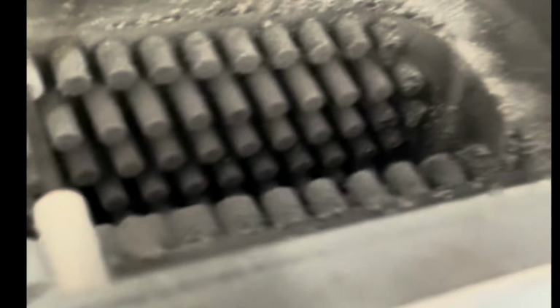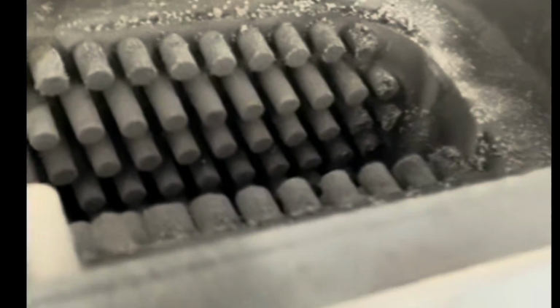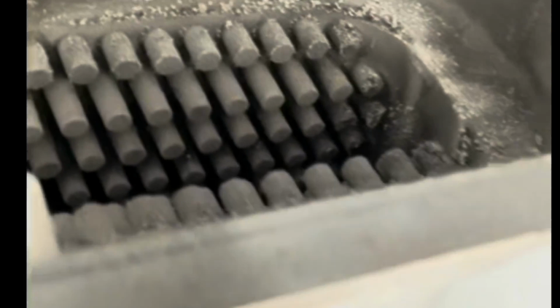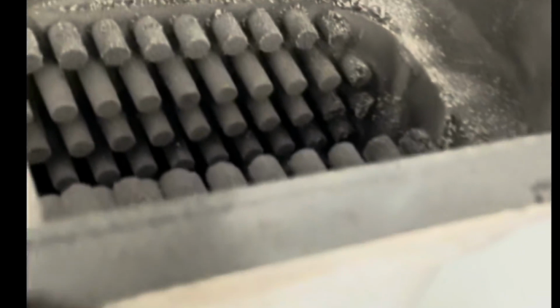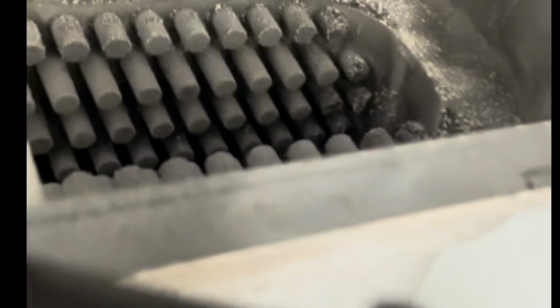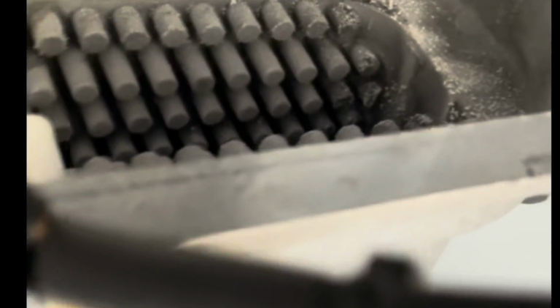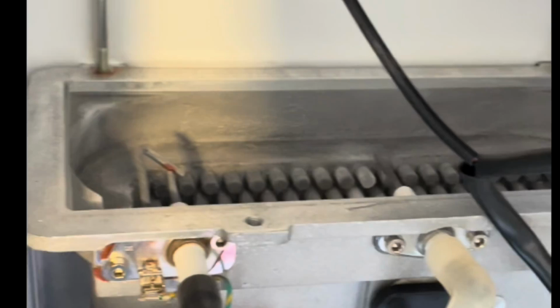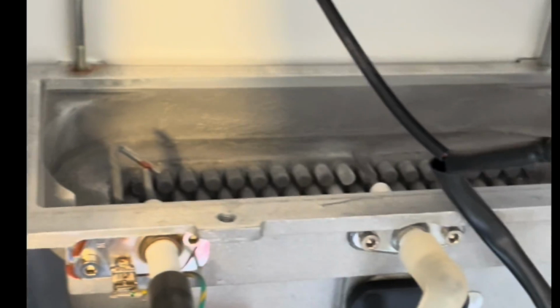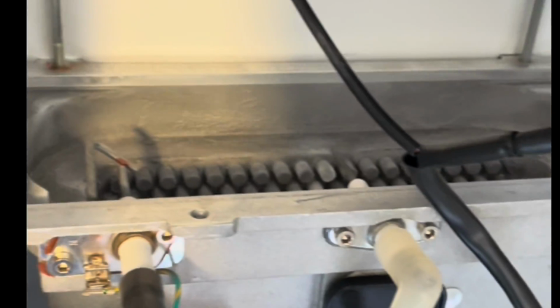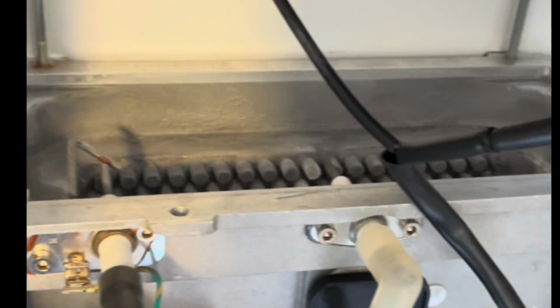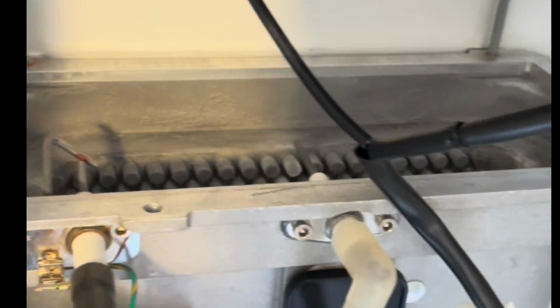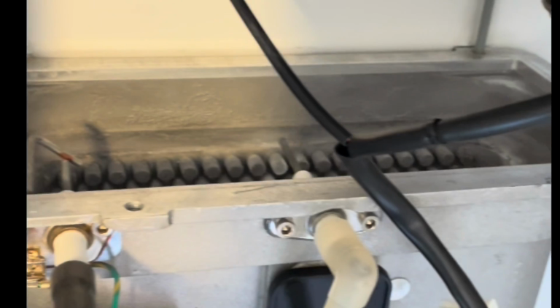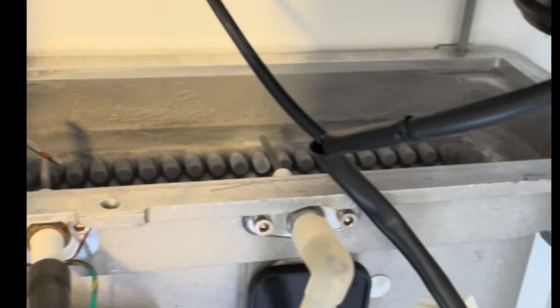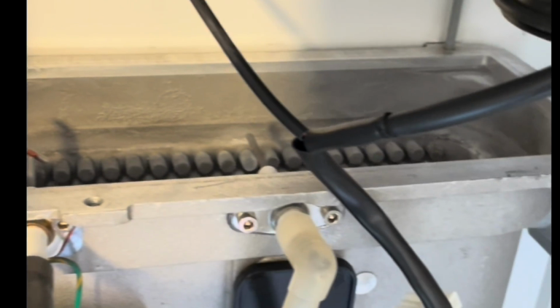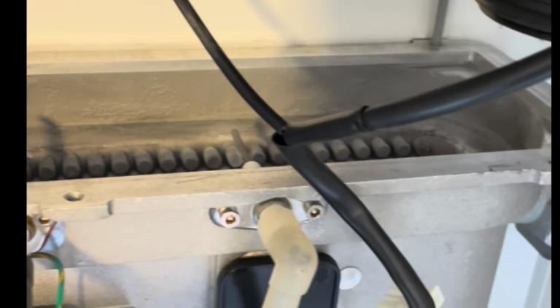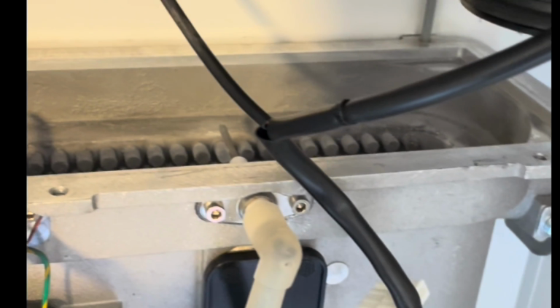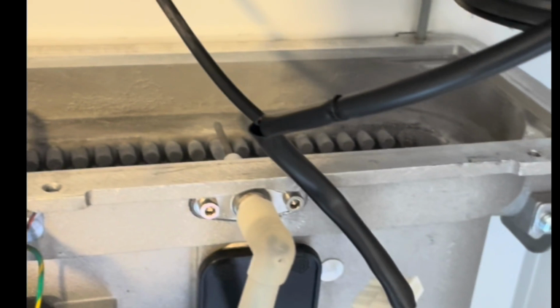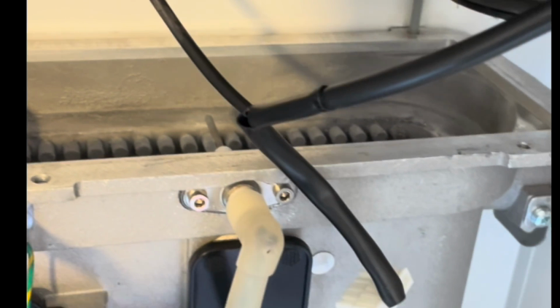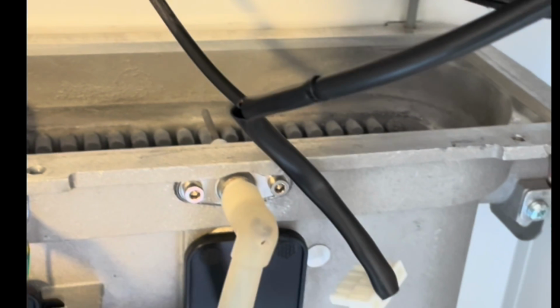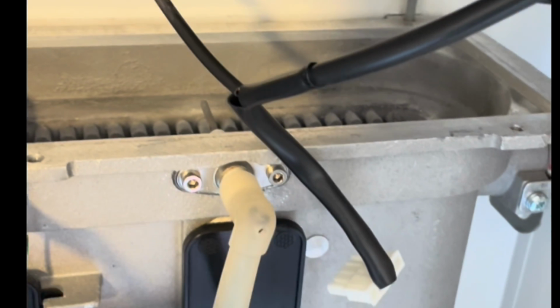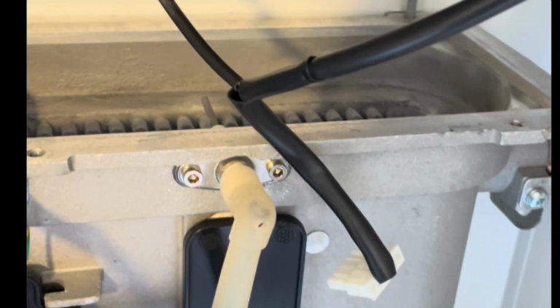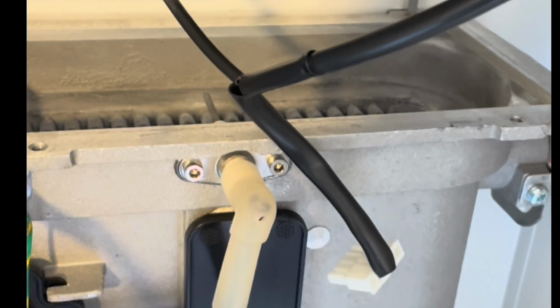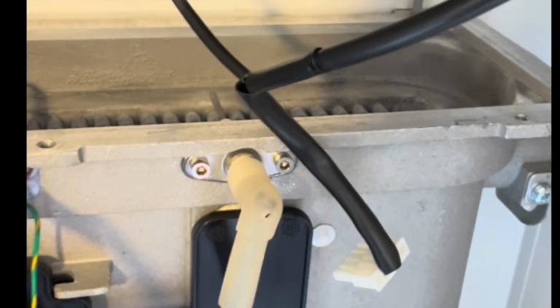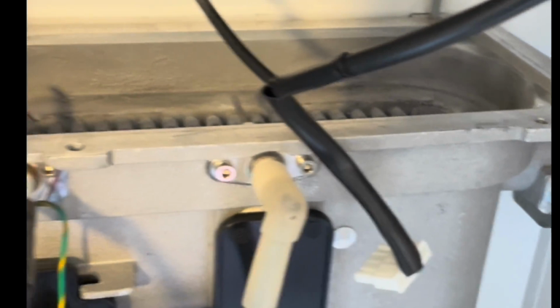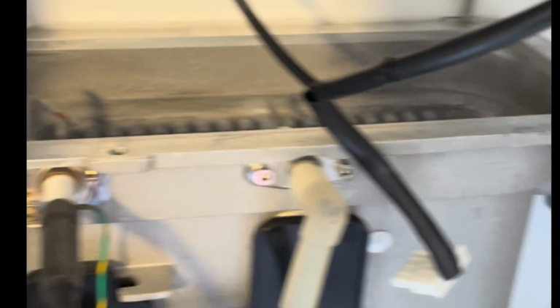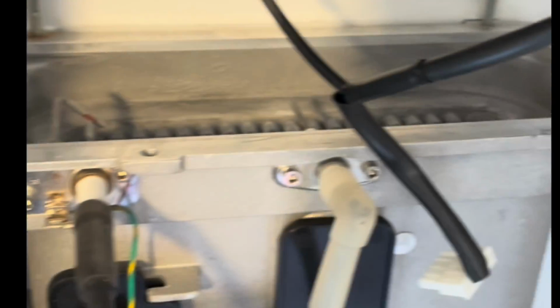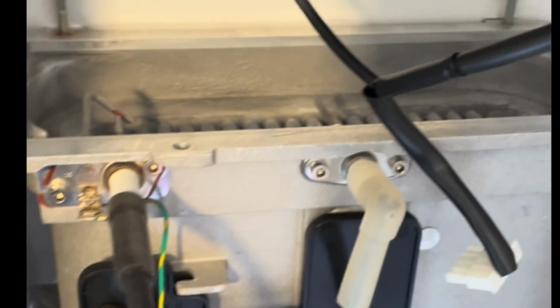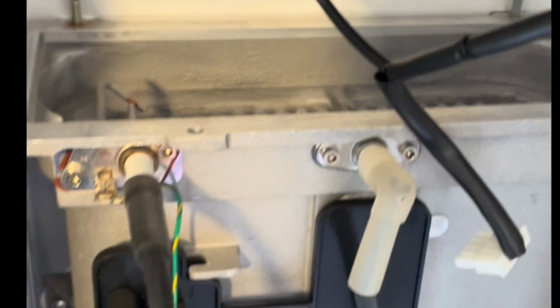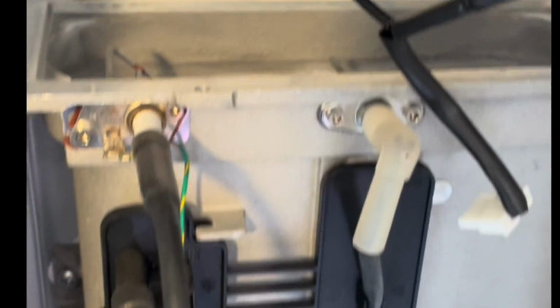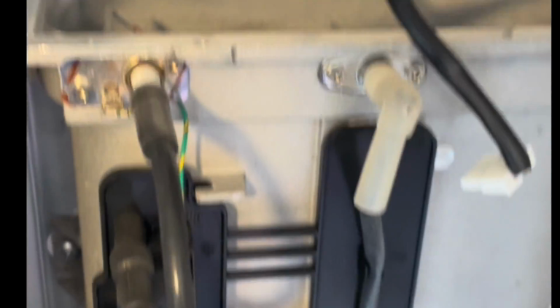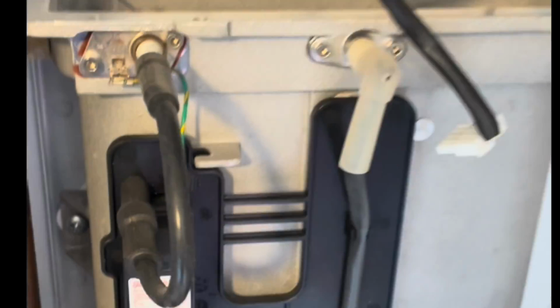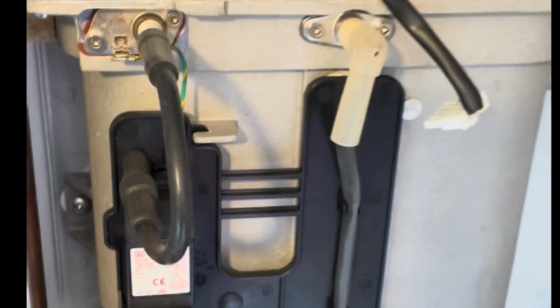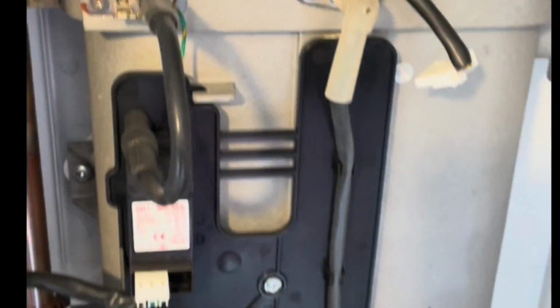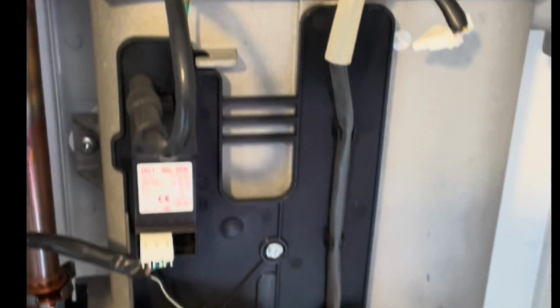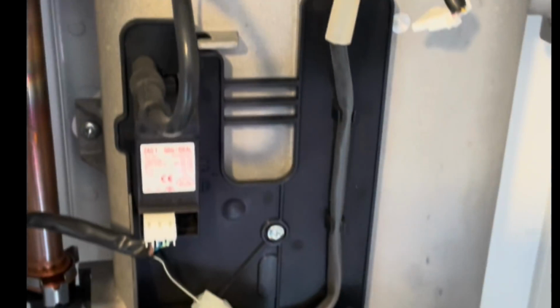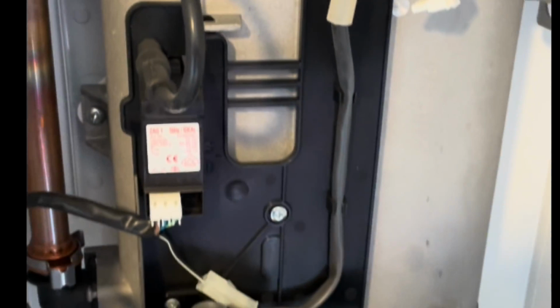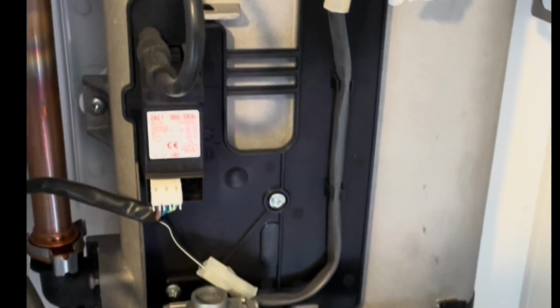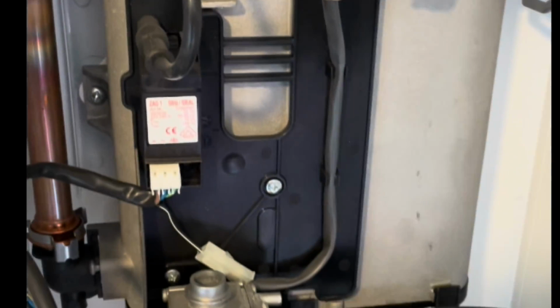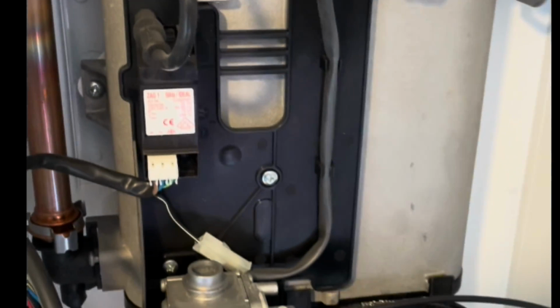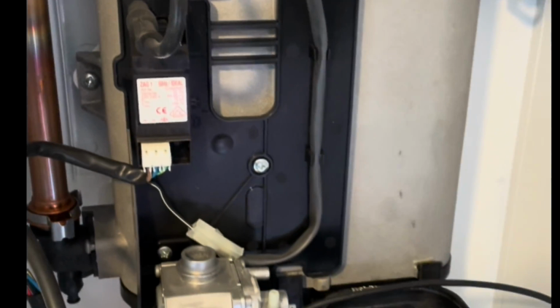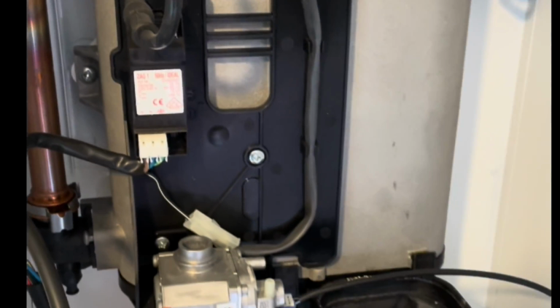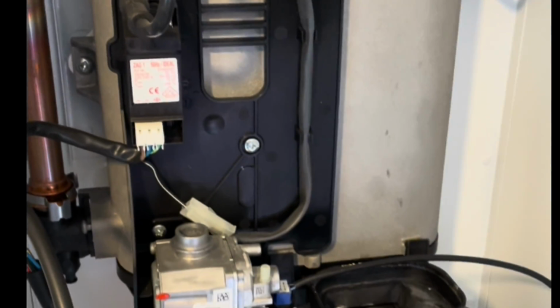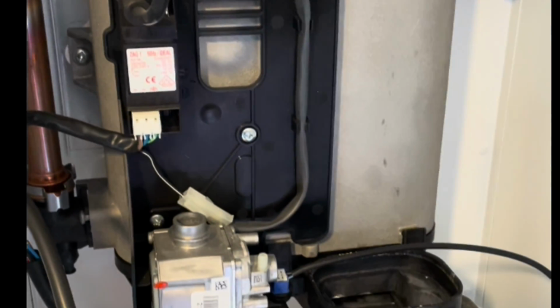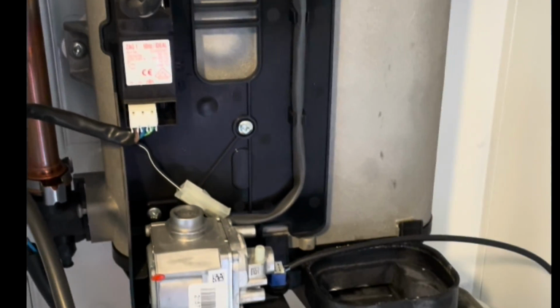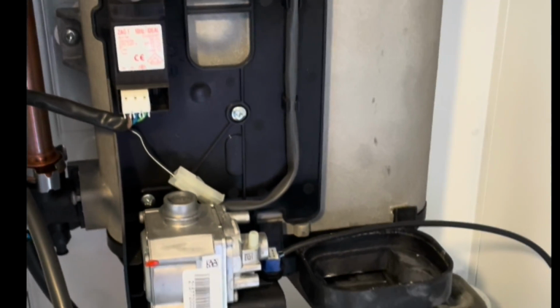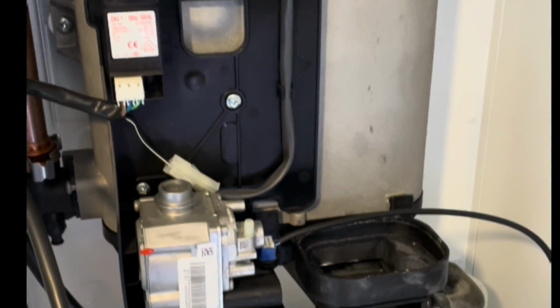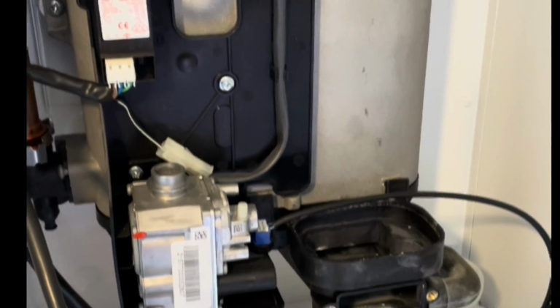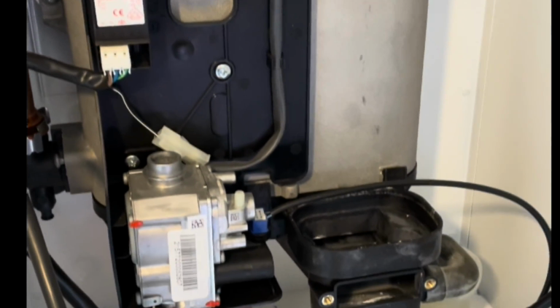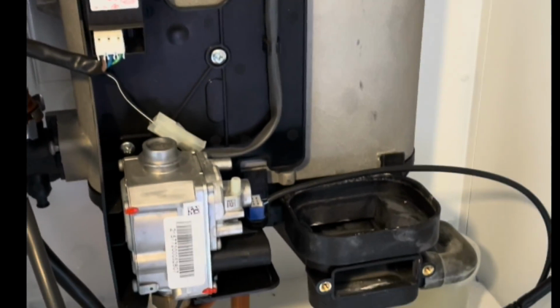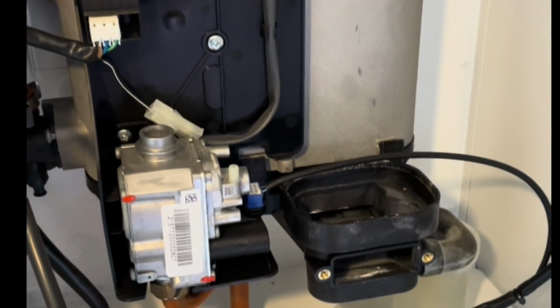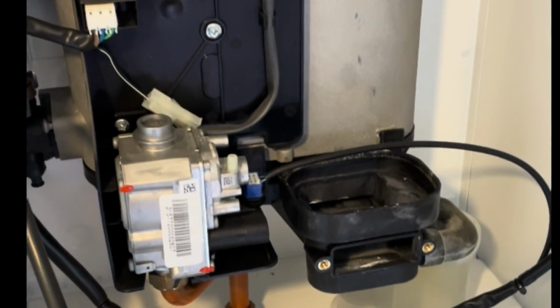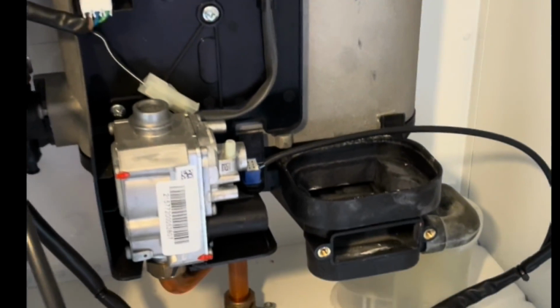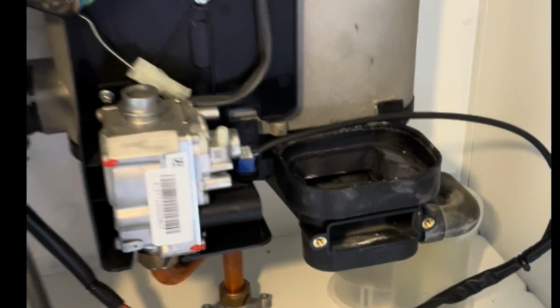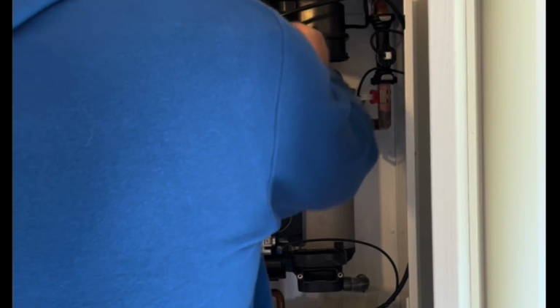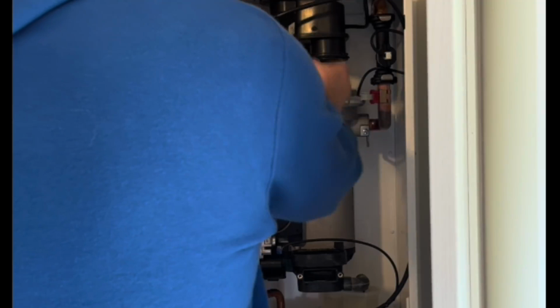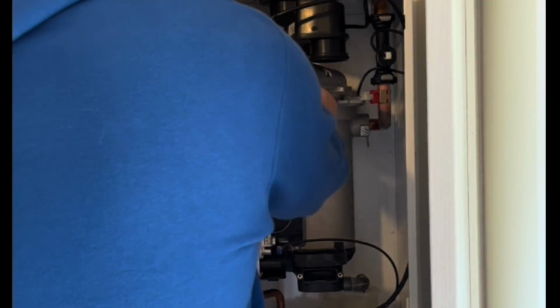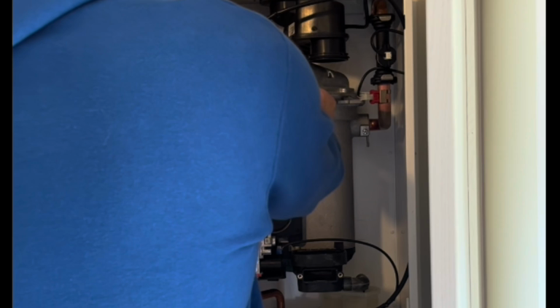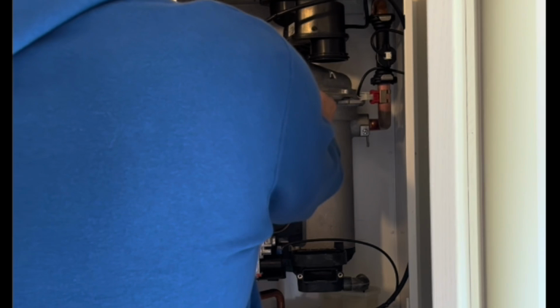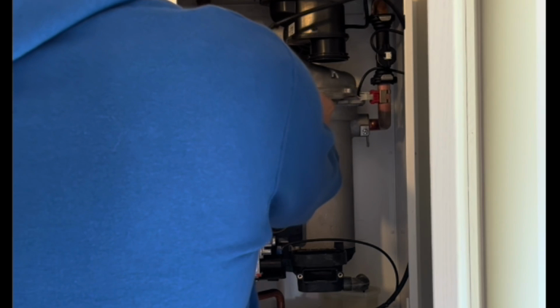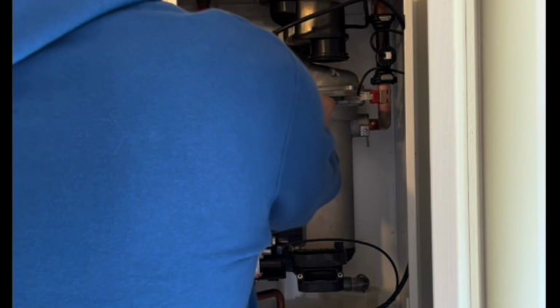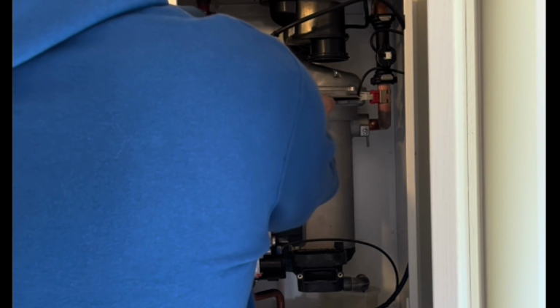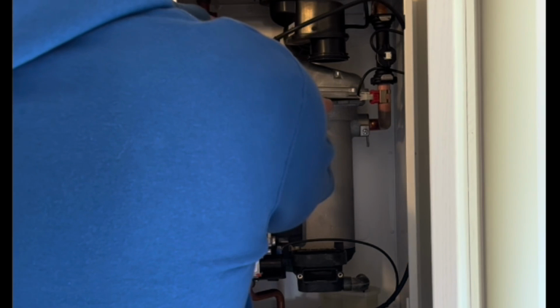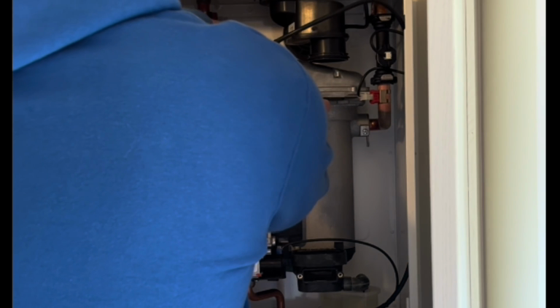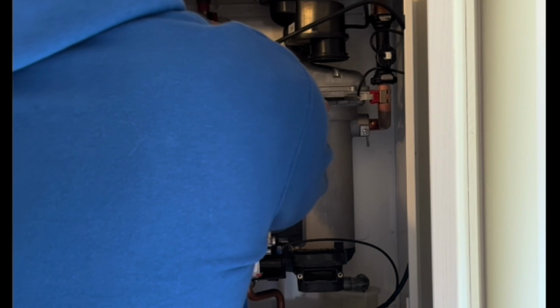Inside the heat exchanger needs a good clean. Once you've cleaned it, flushed it through with water, give it a good test, and we can then start to put it back together.